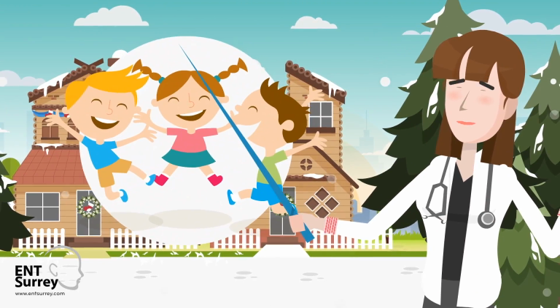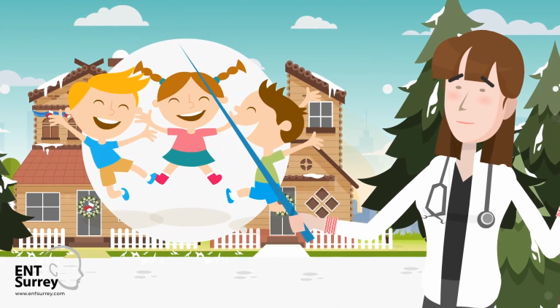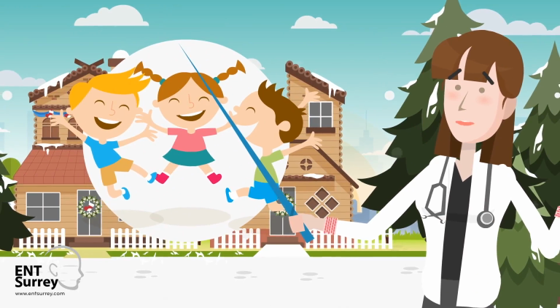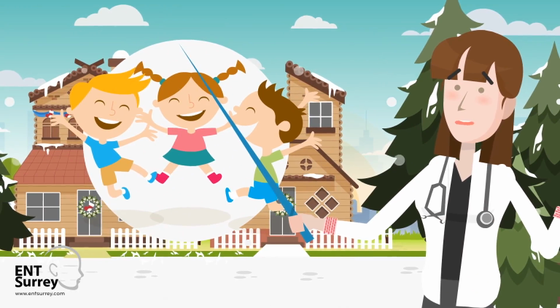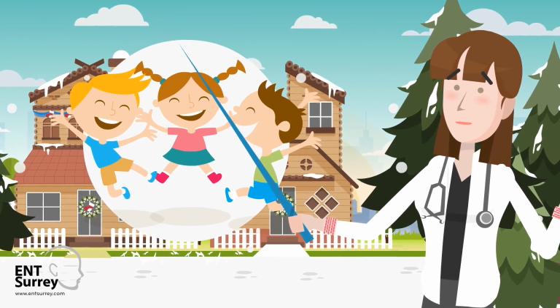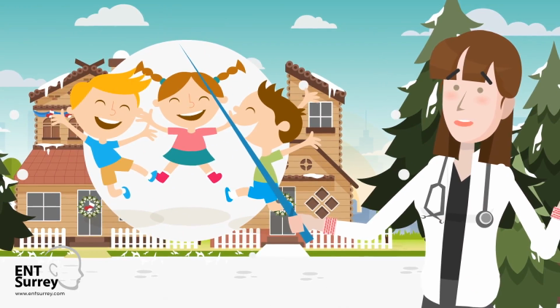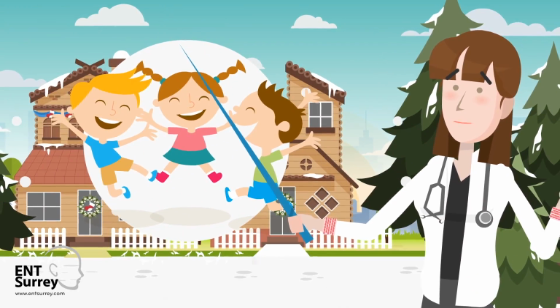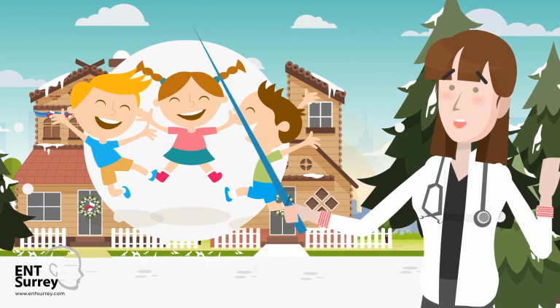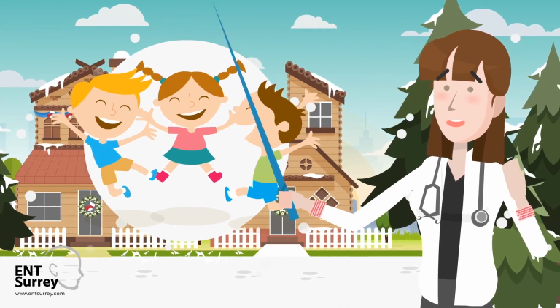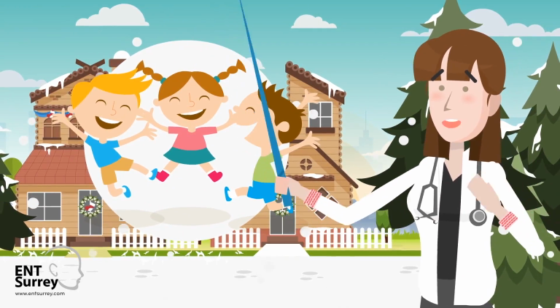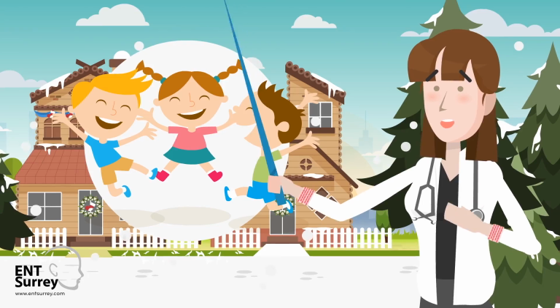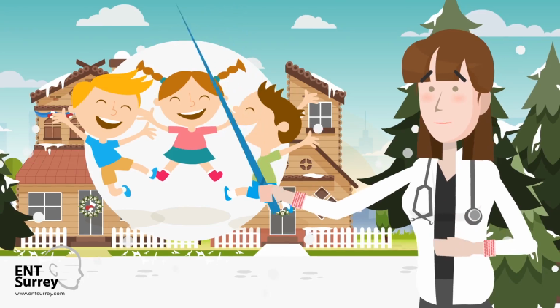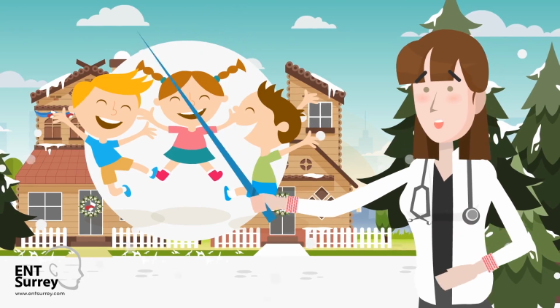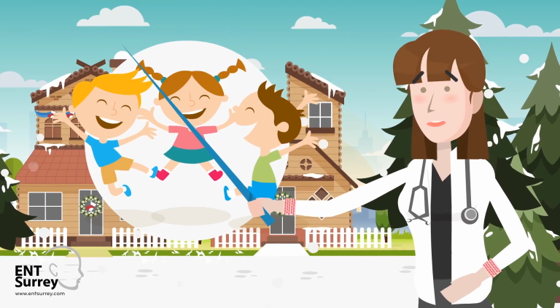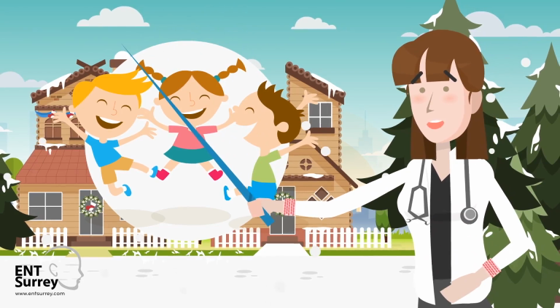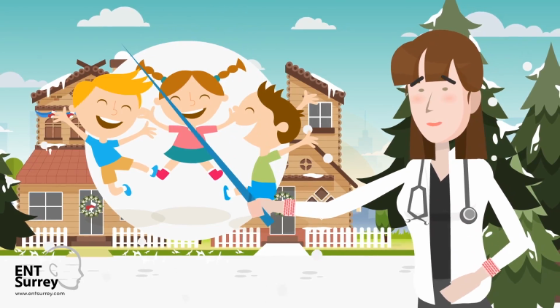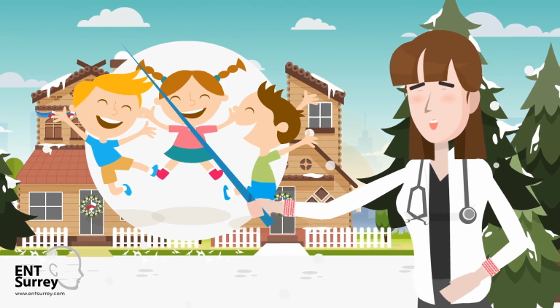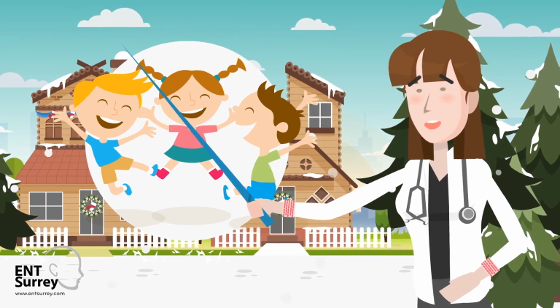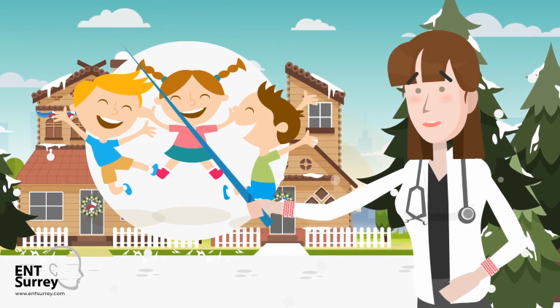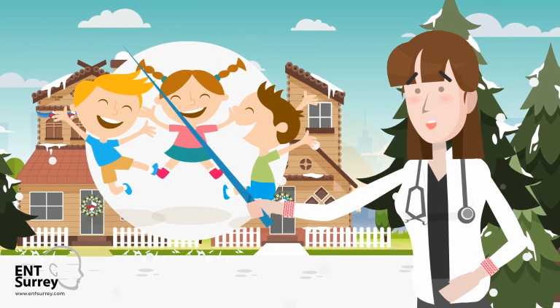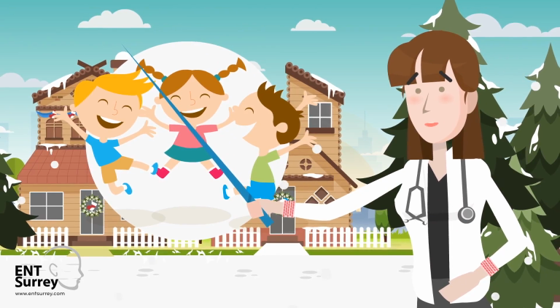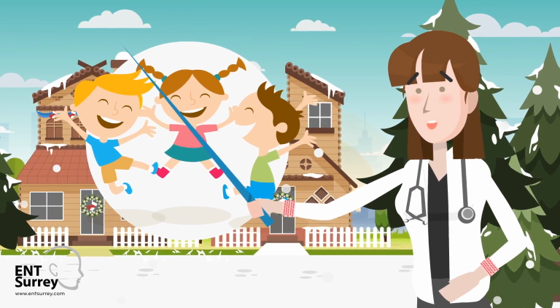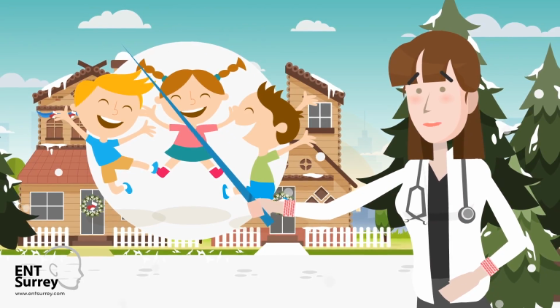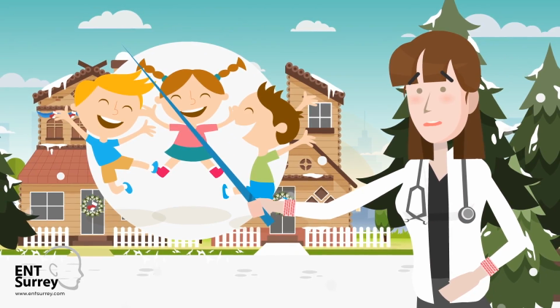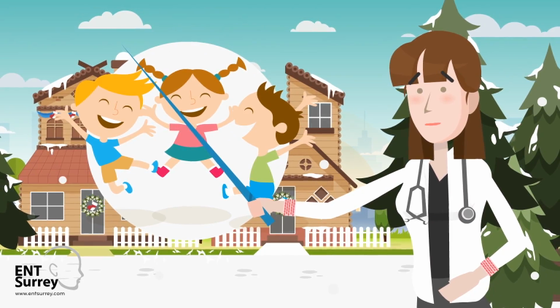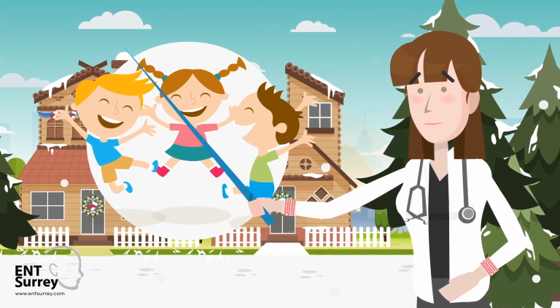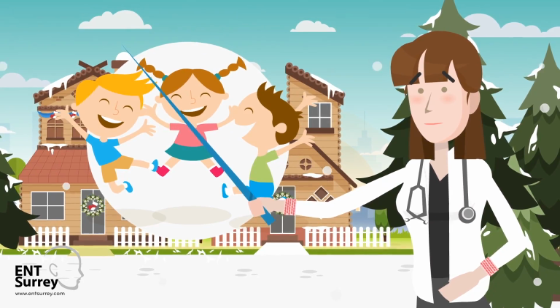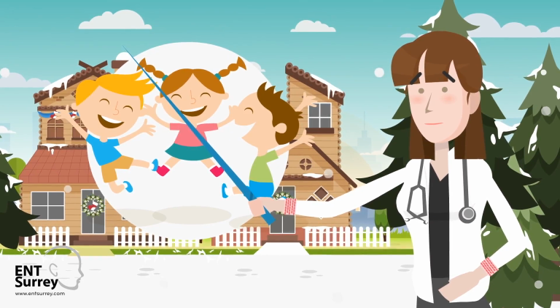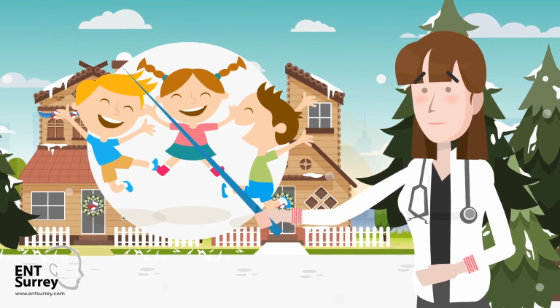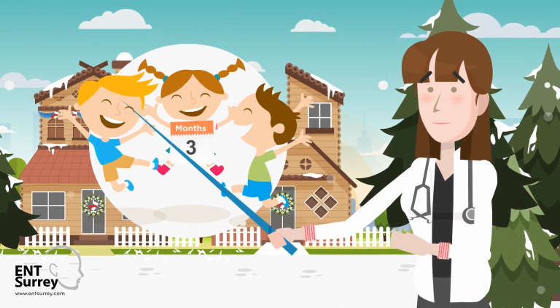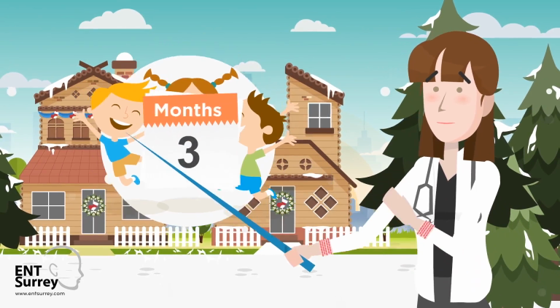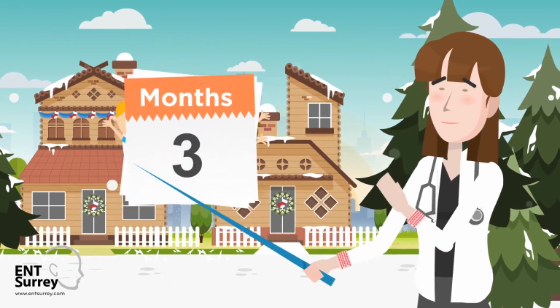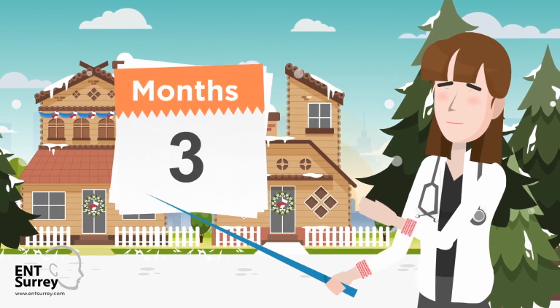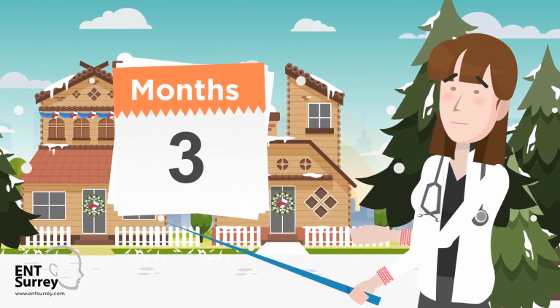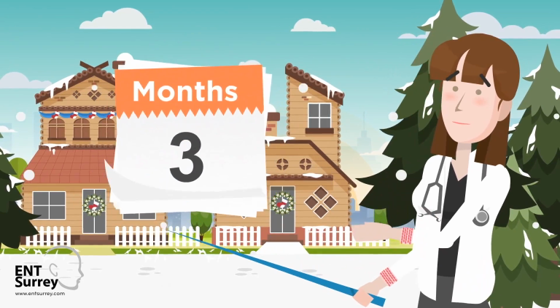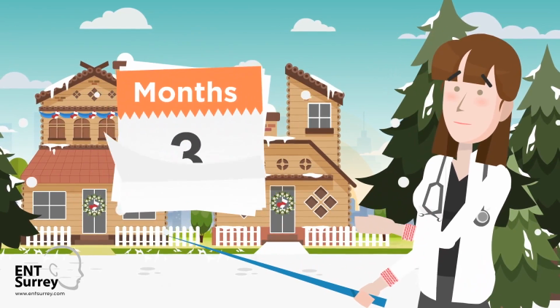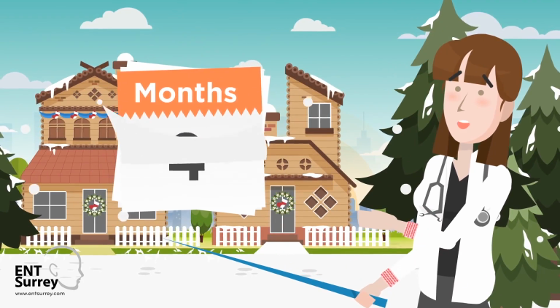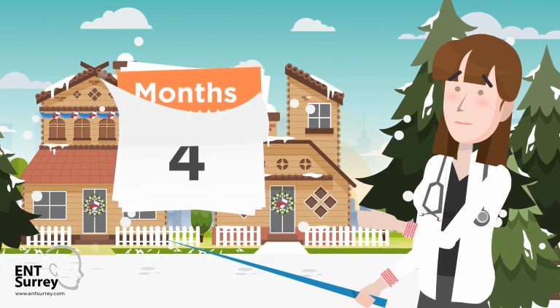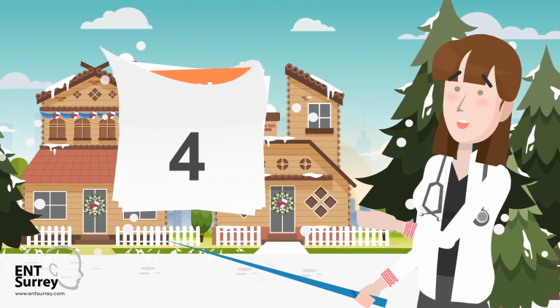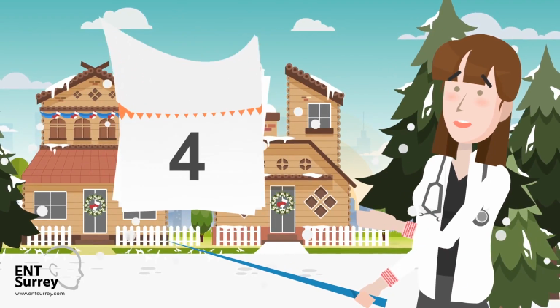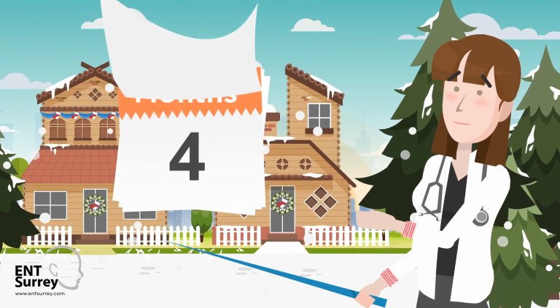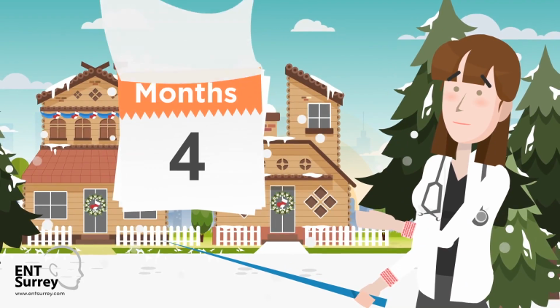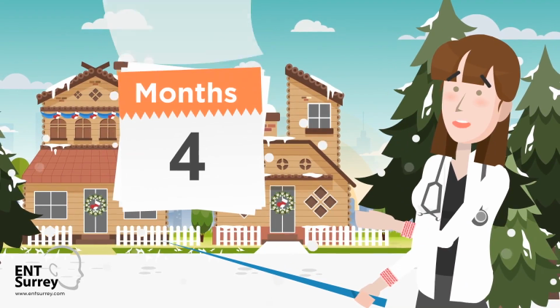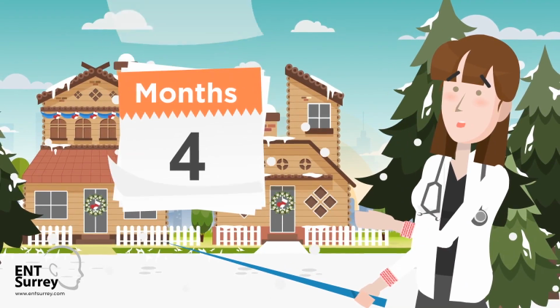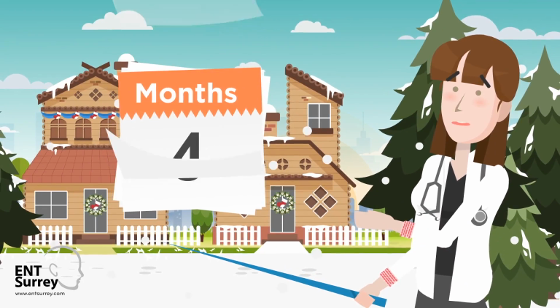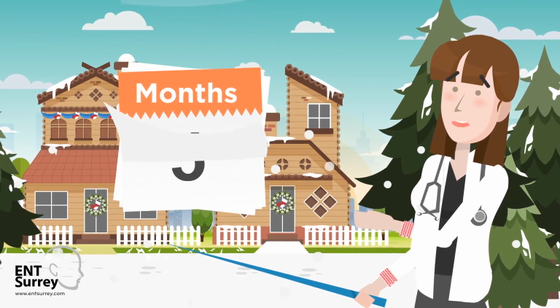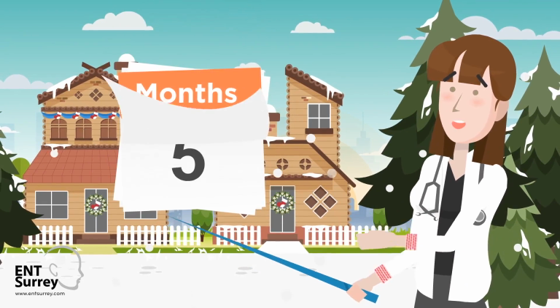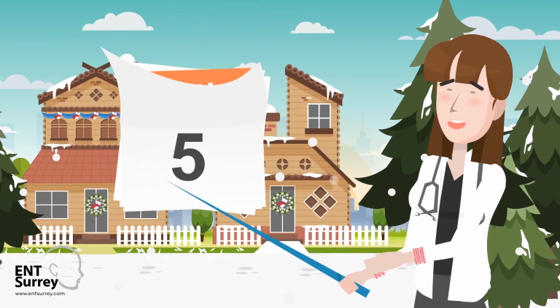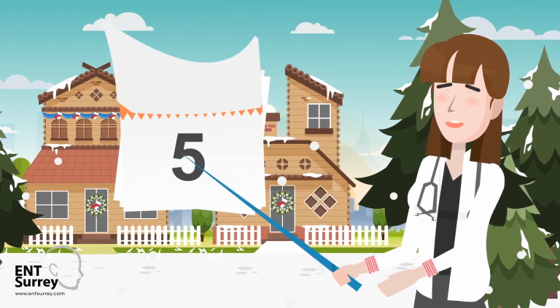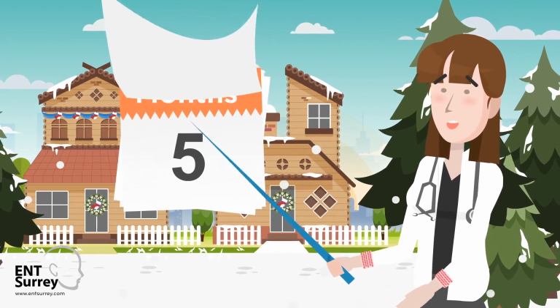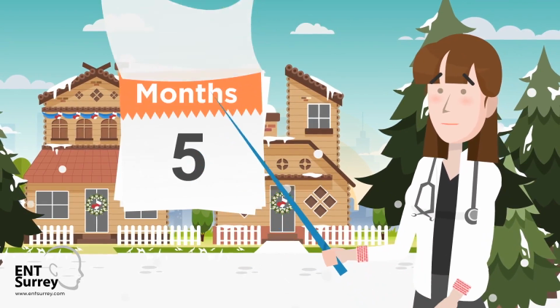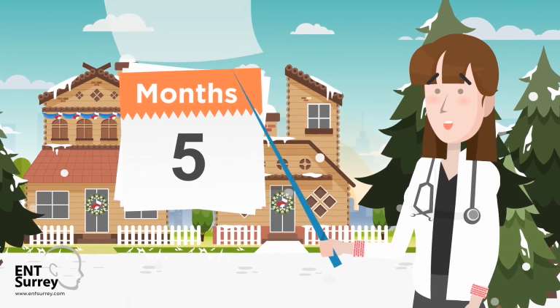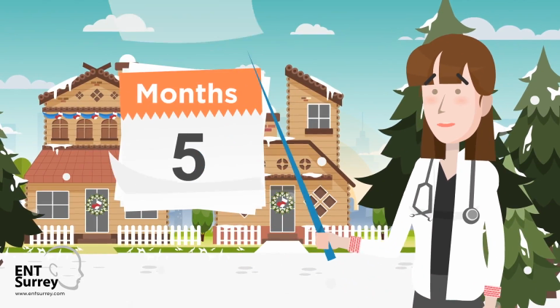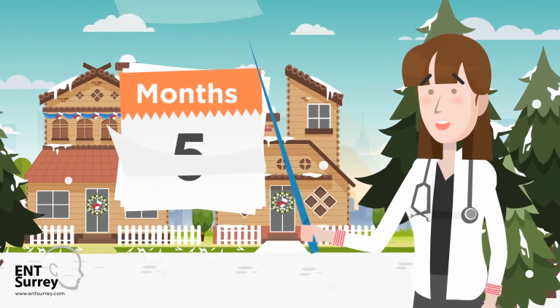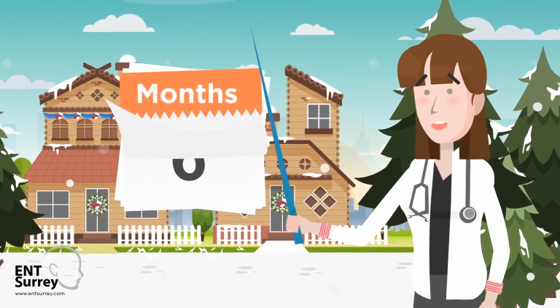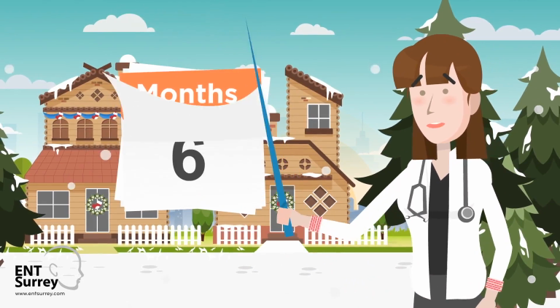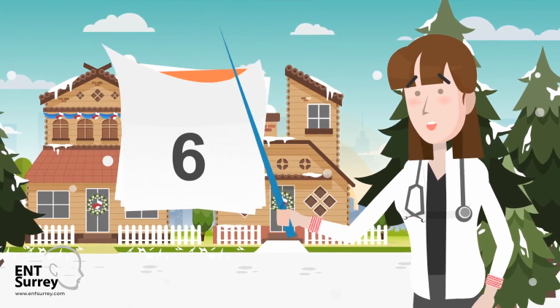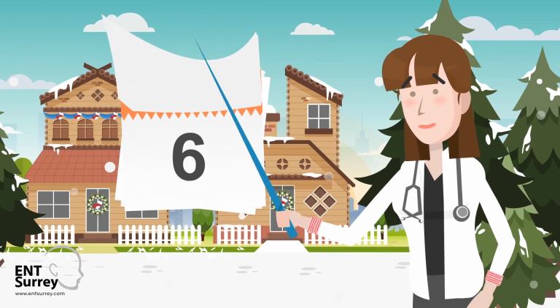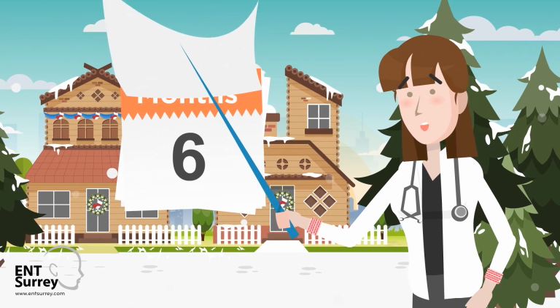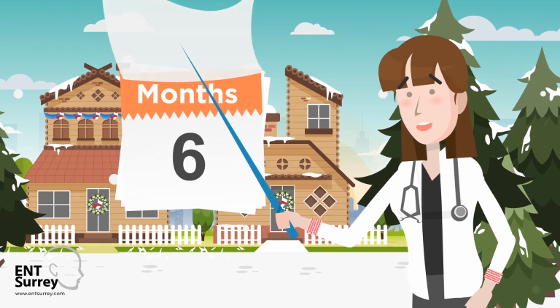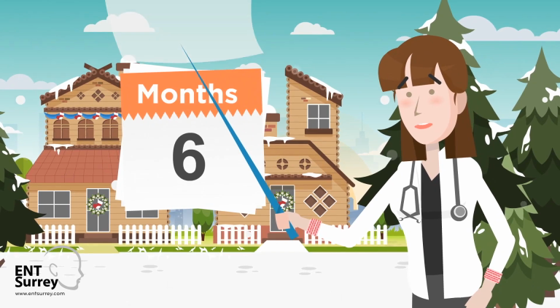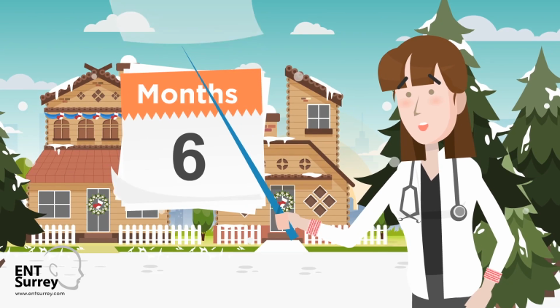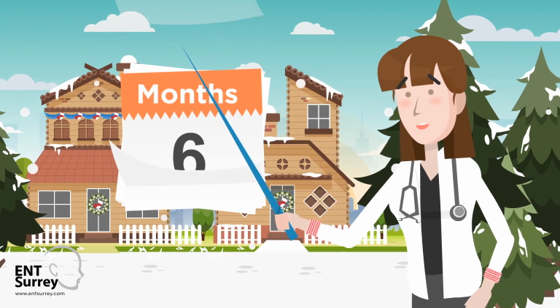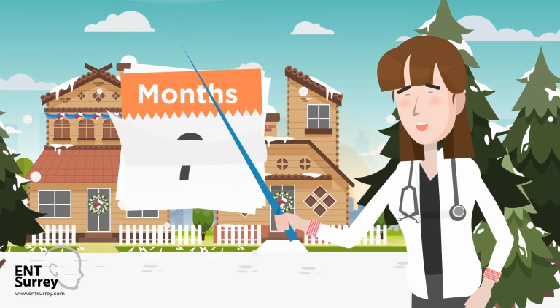In many children, it gets better without any treatment. Treatment is offered if it persists for longer than 3 months.